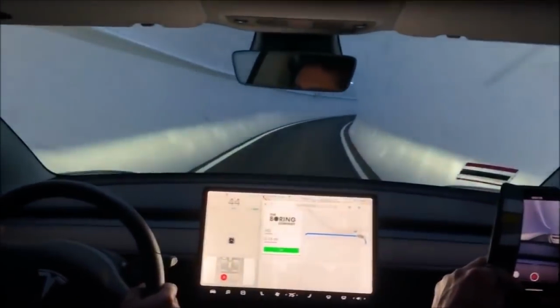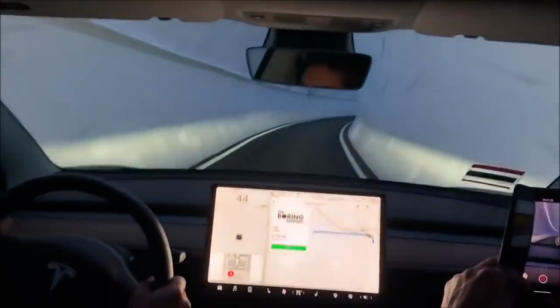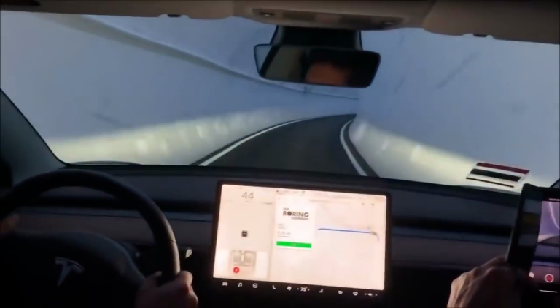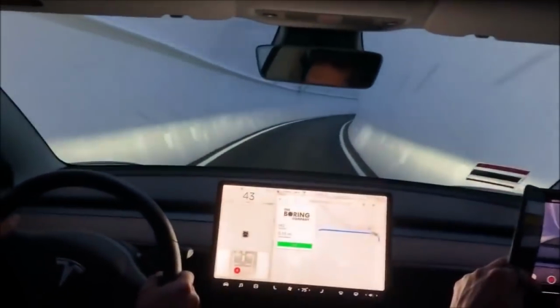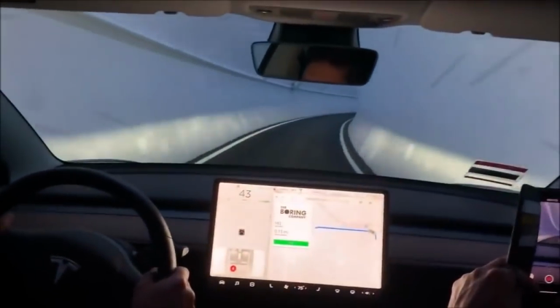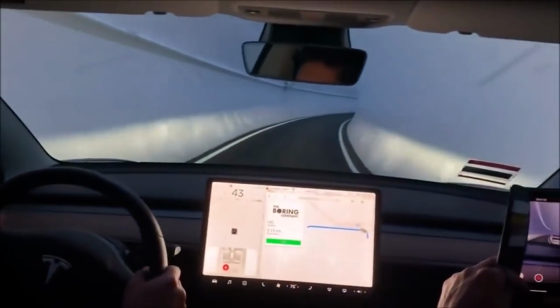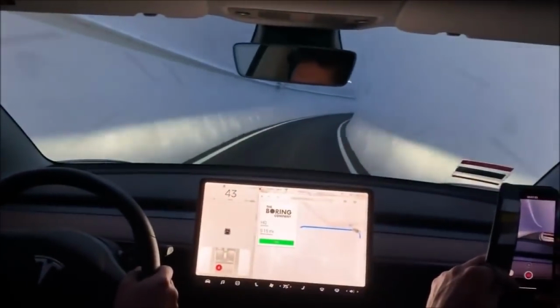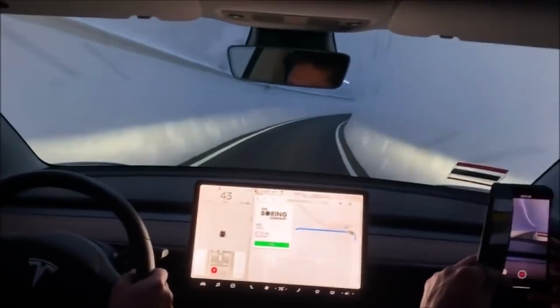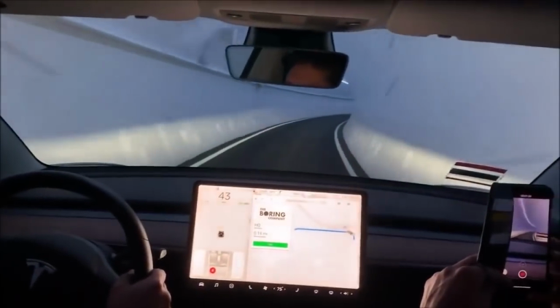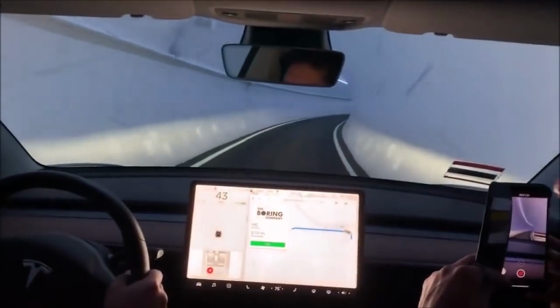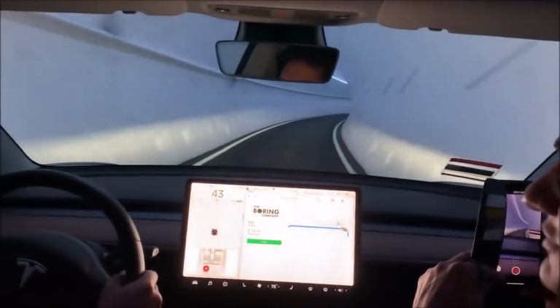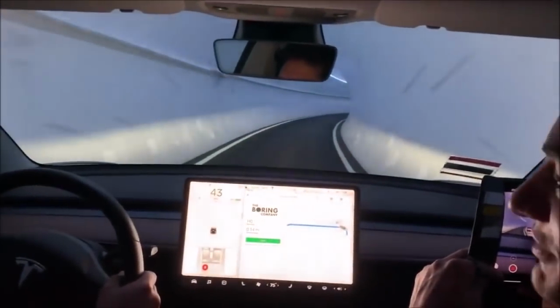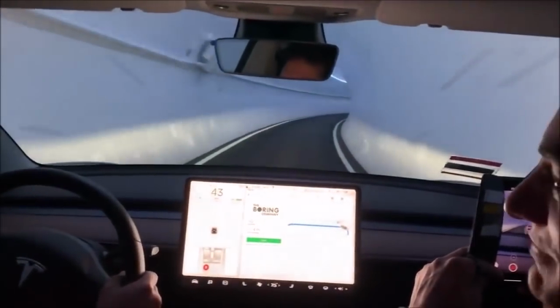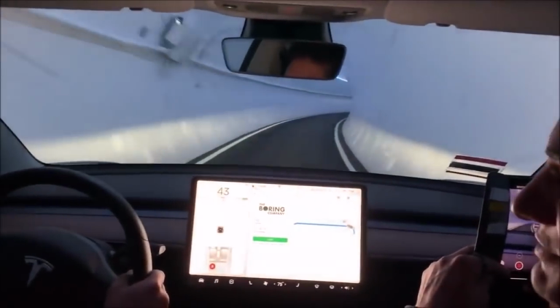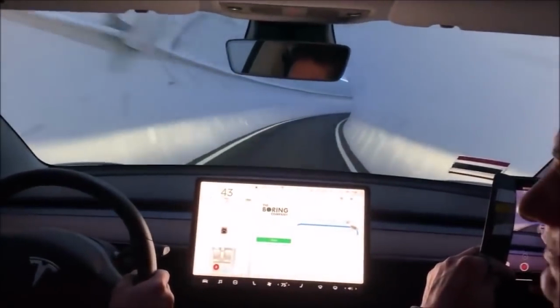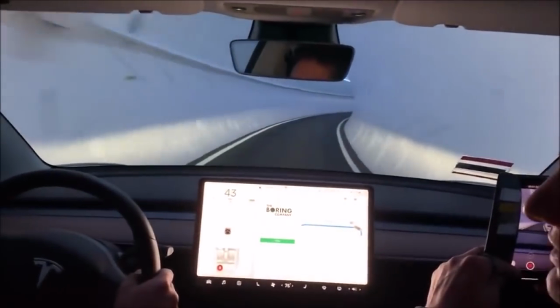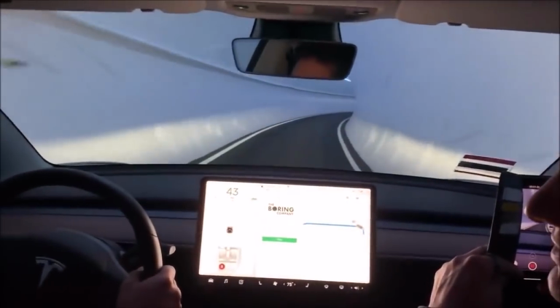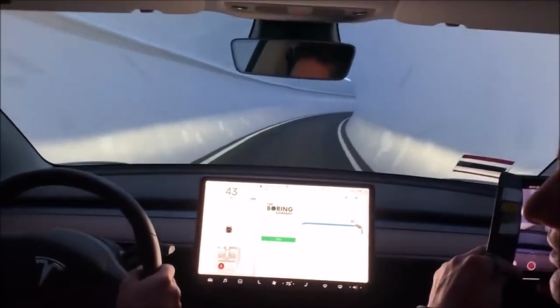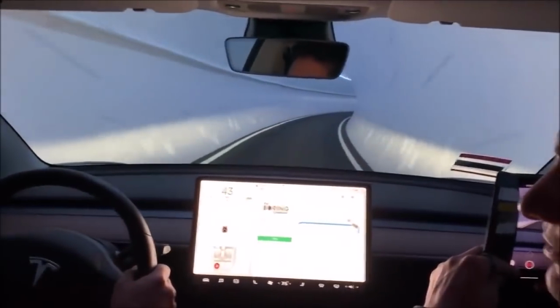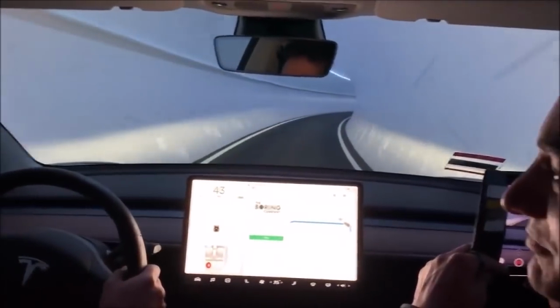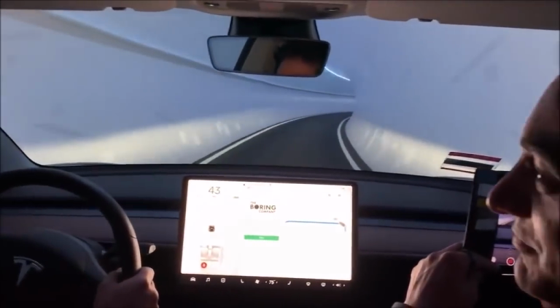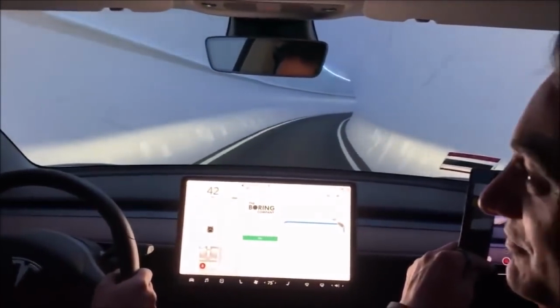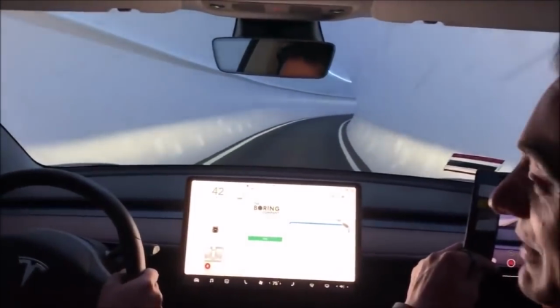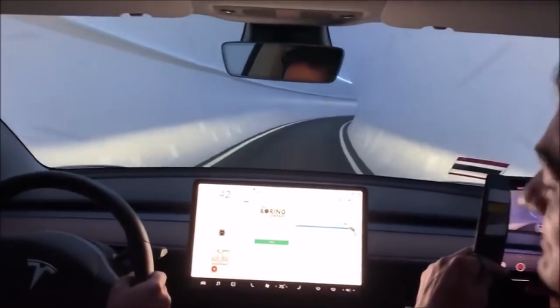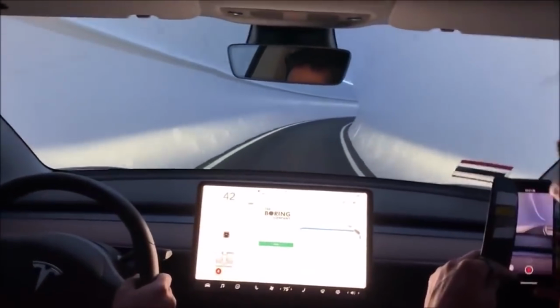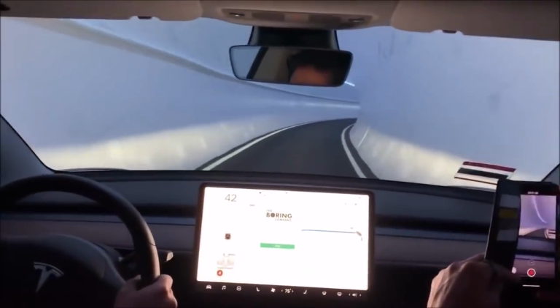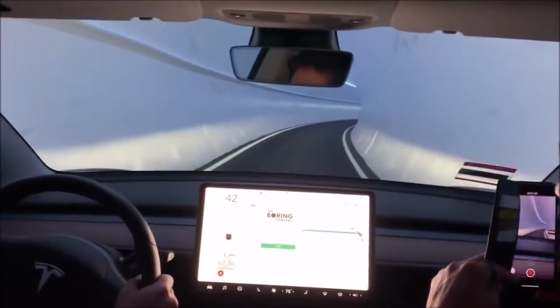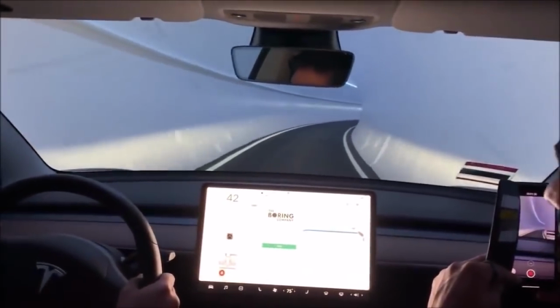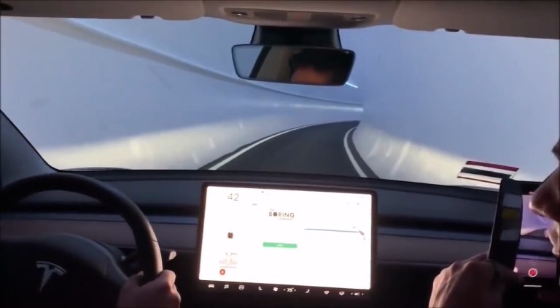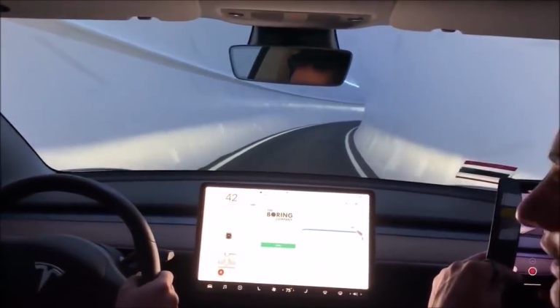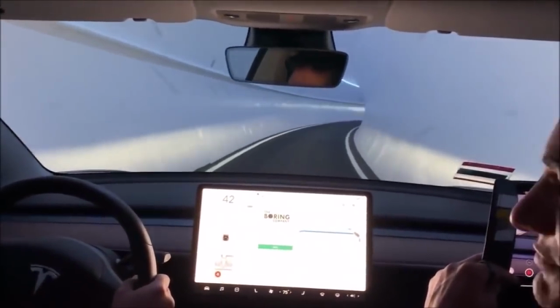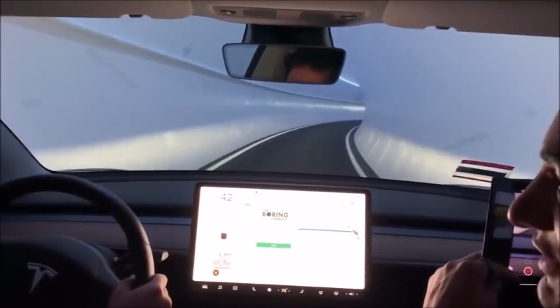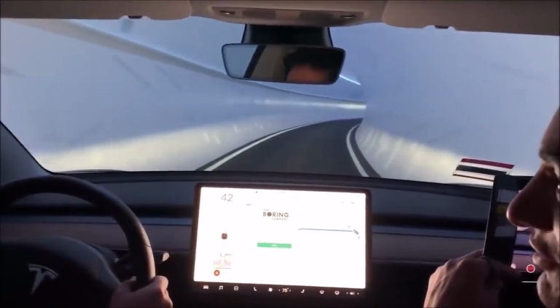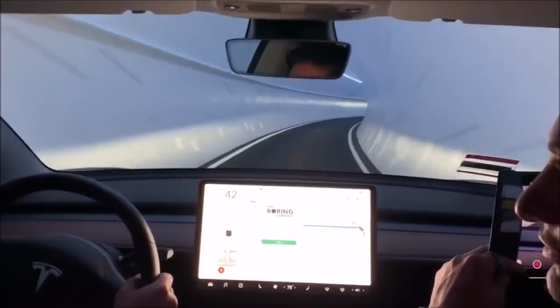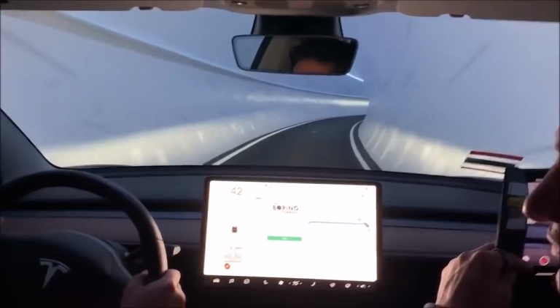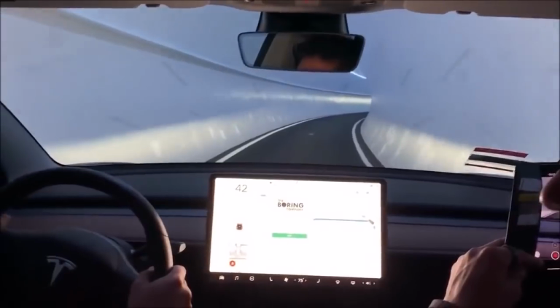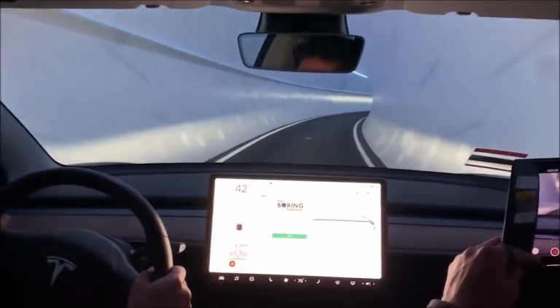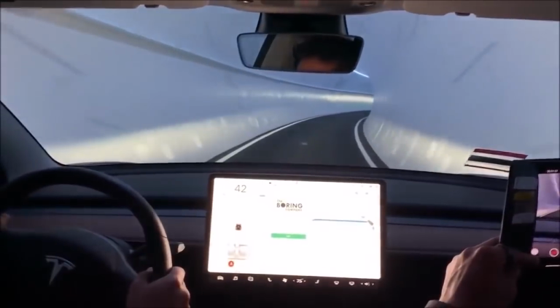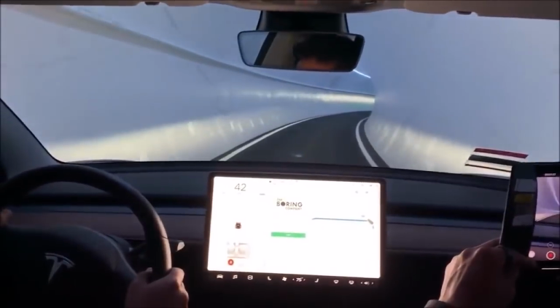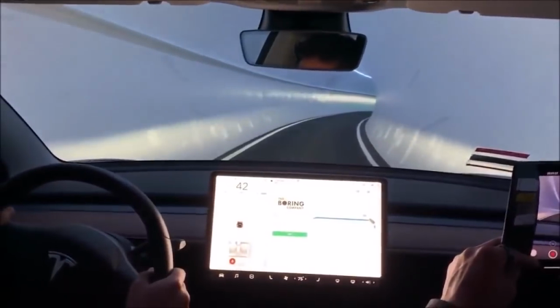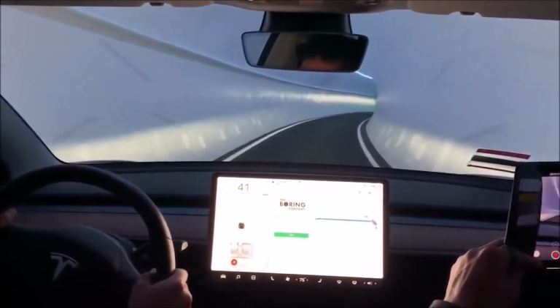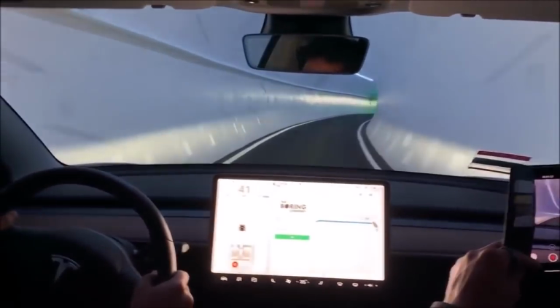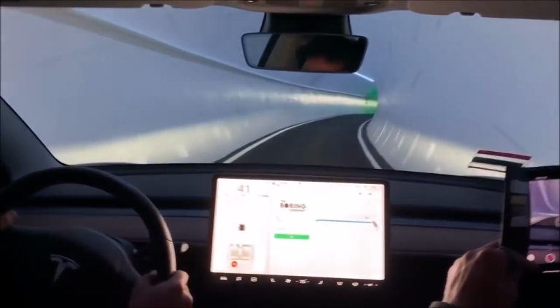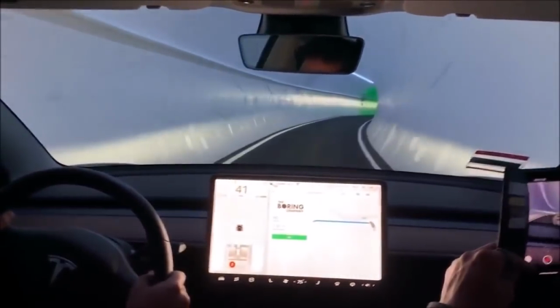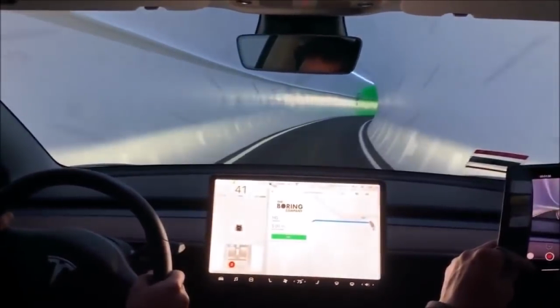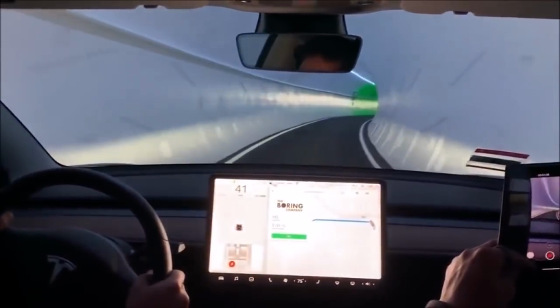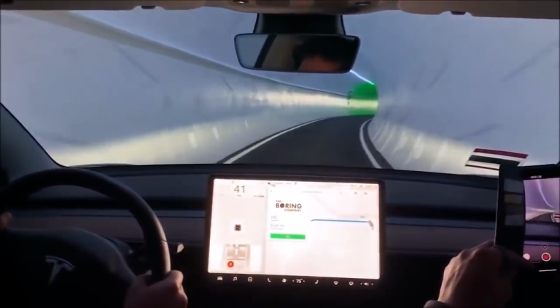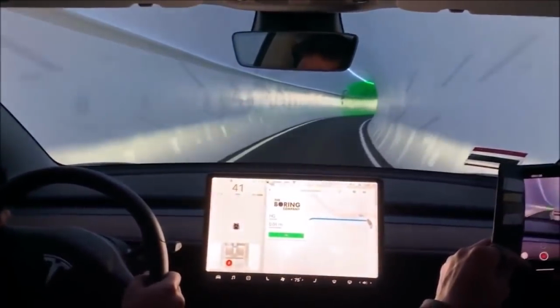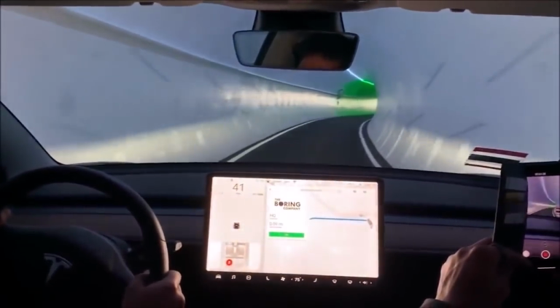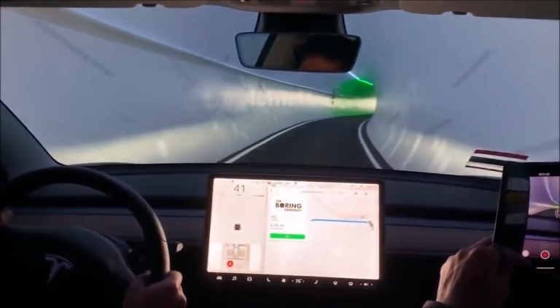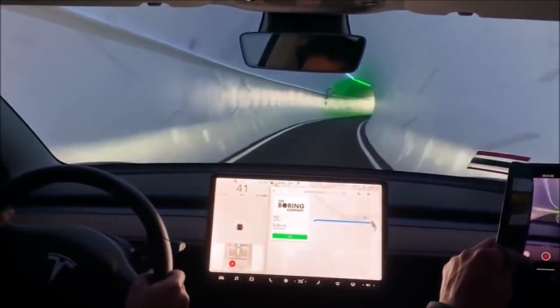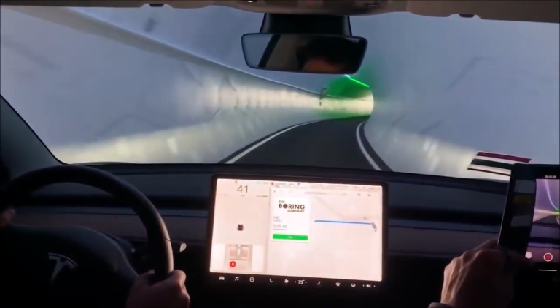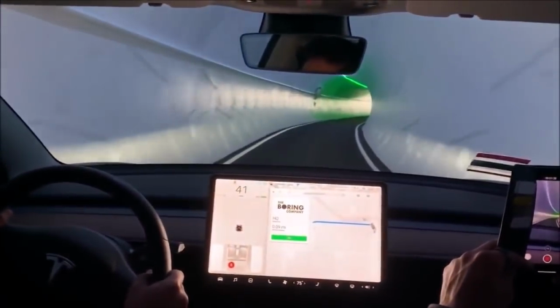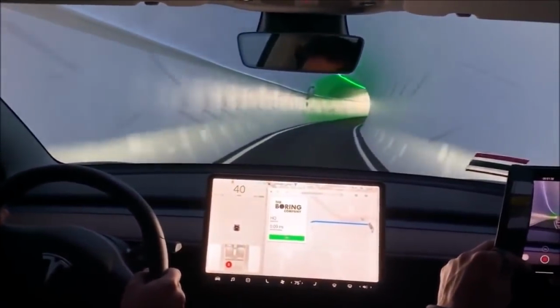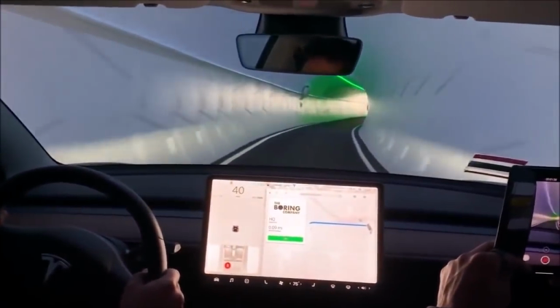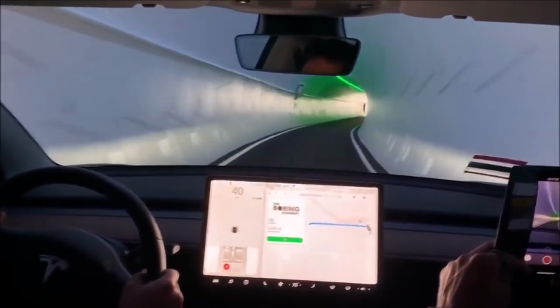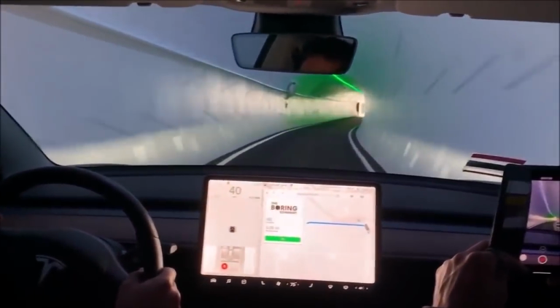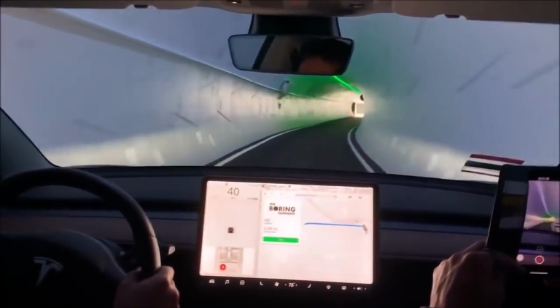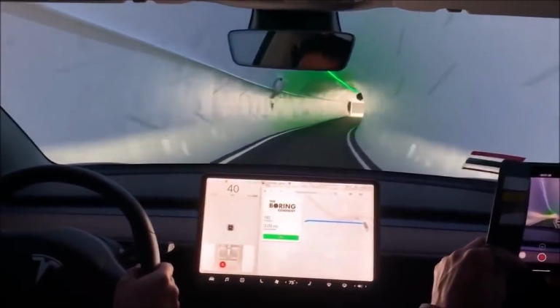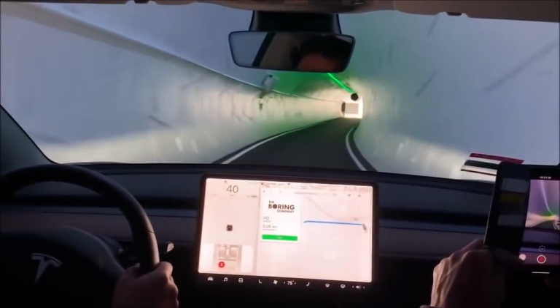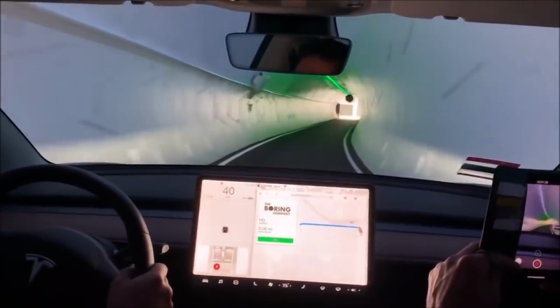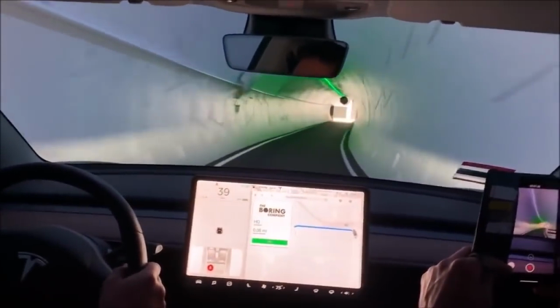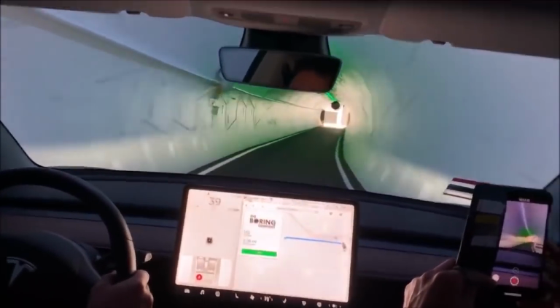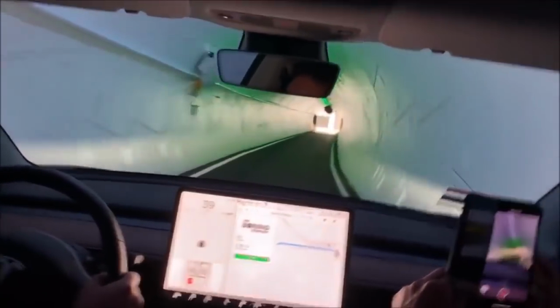This reminds me of those Matchbox car tunnel games, like you're flipping around on the side and stuff when you're a kid. How cool is this?